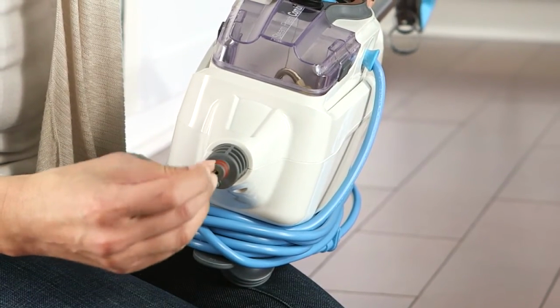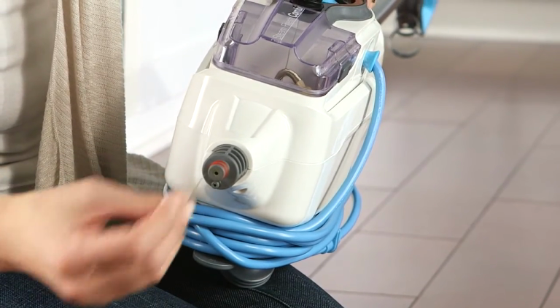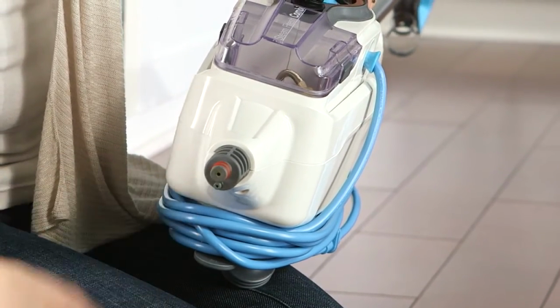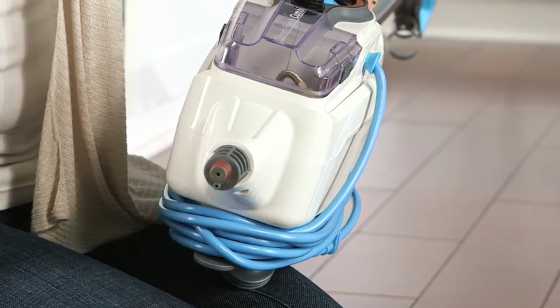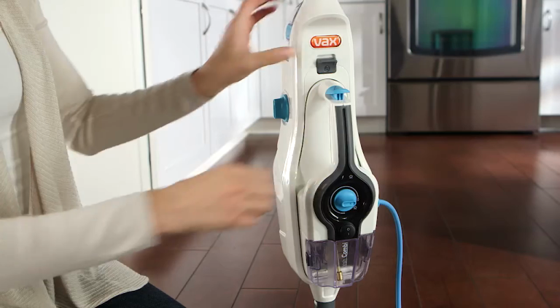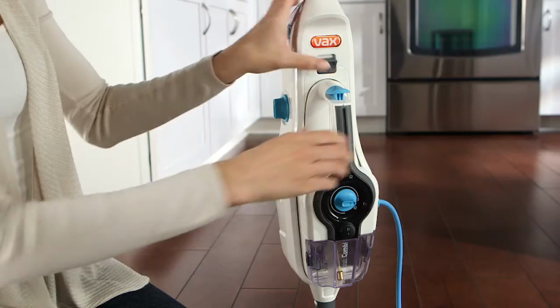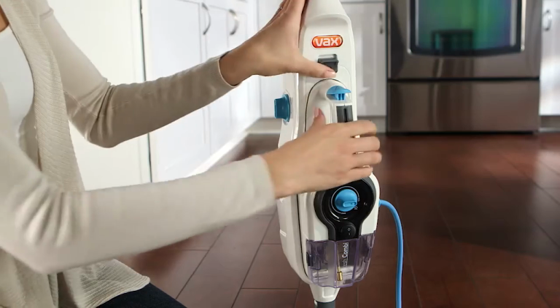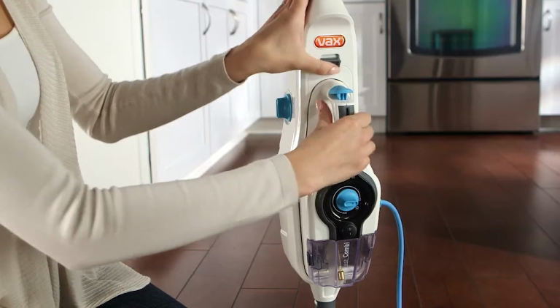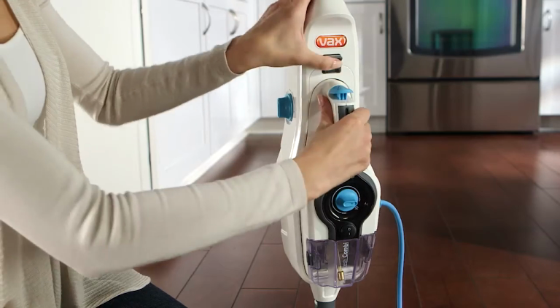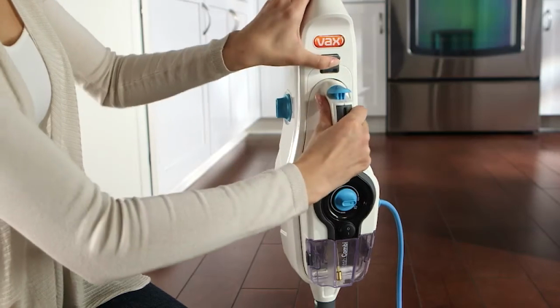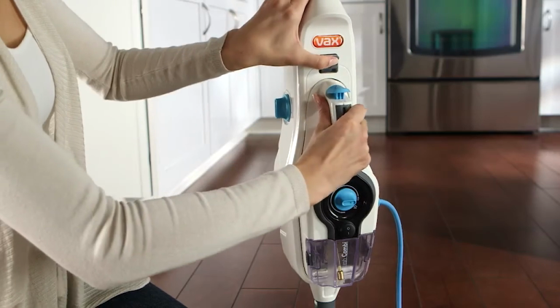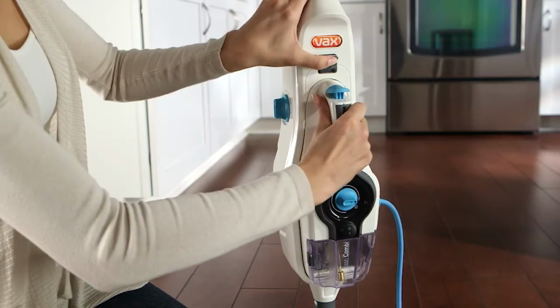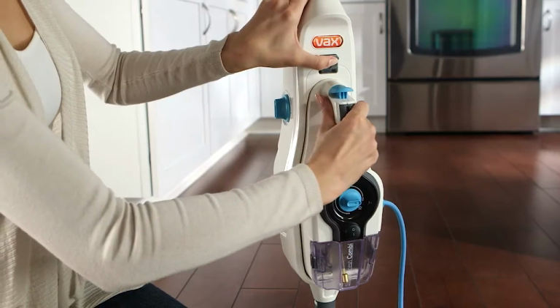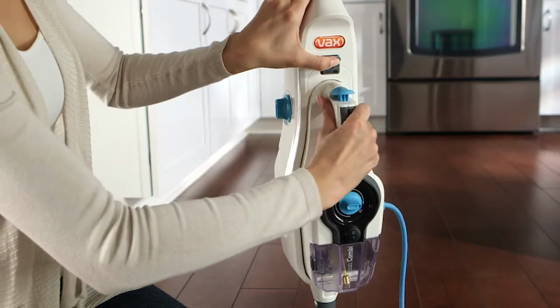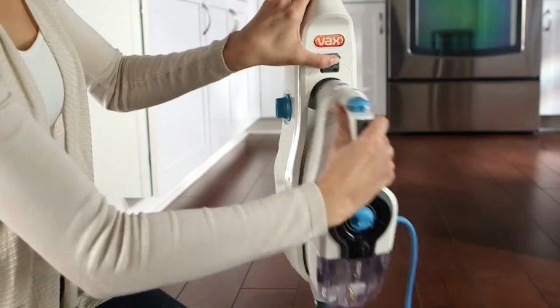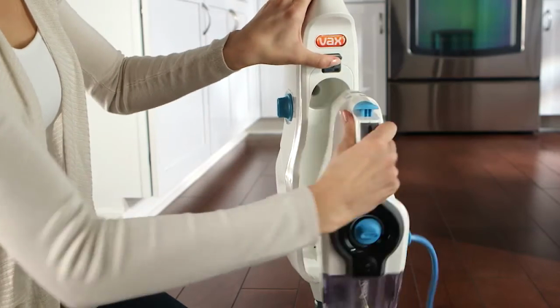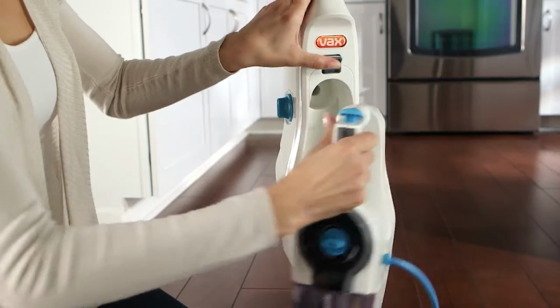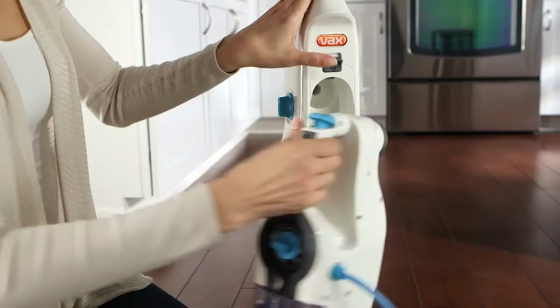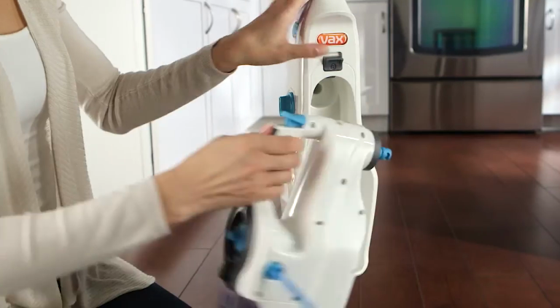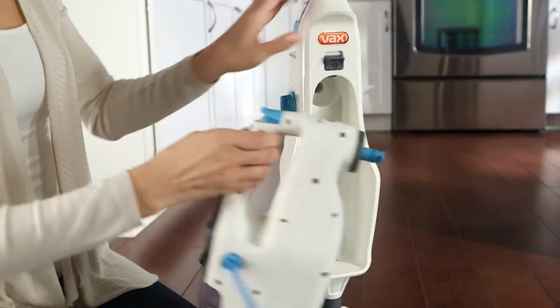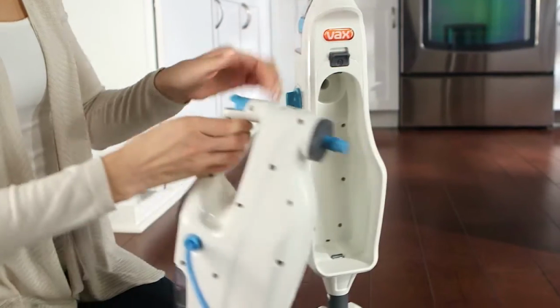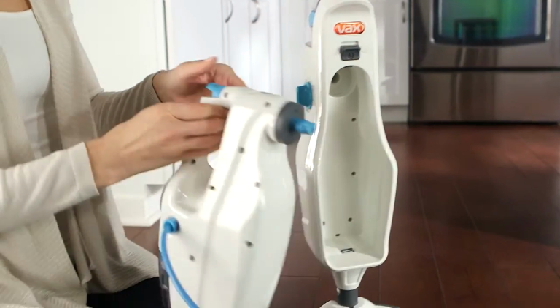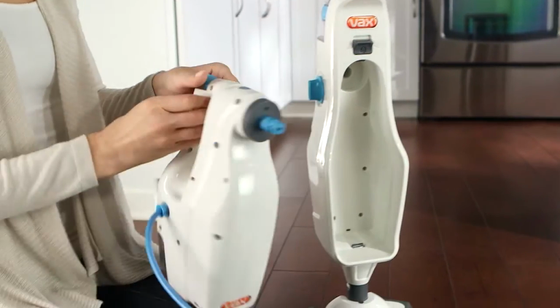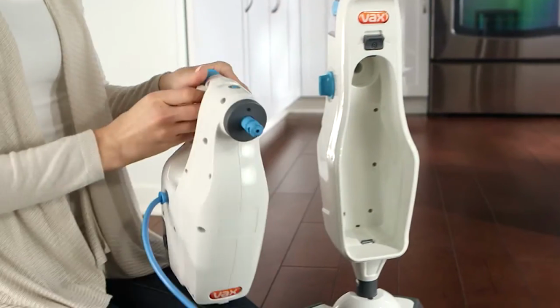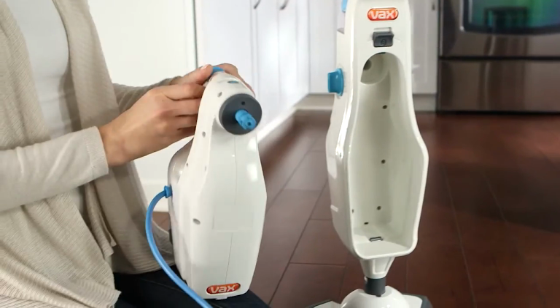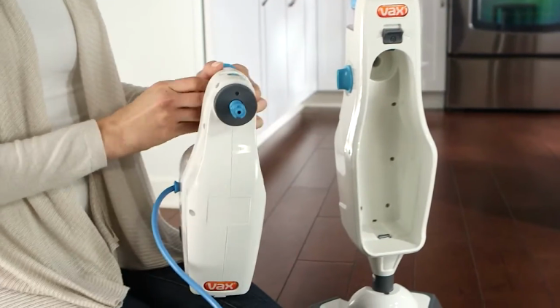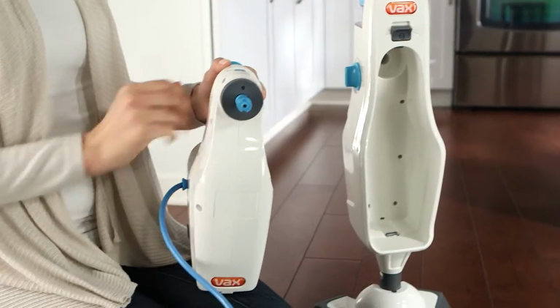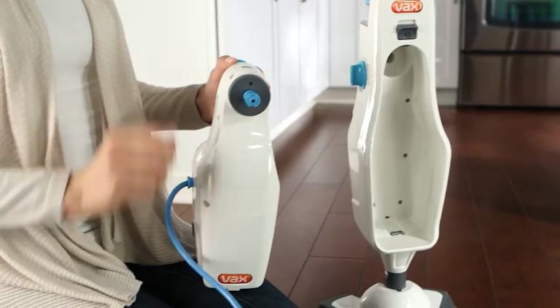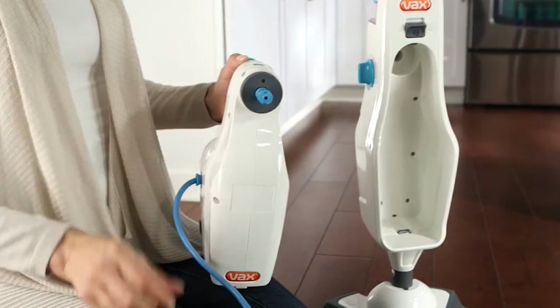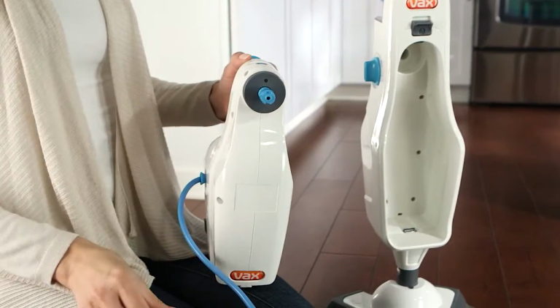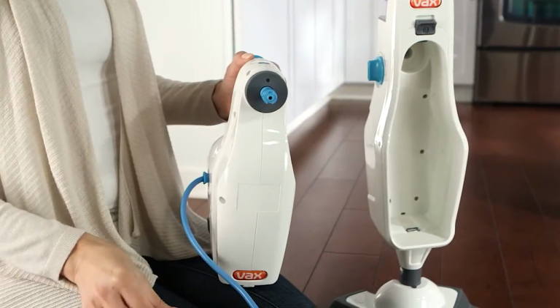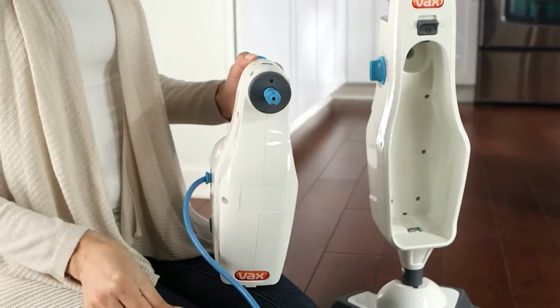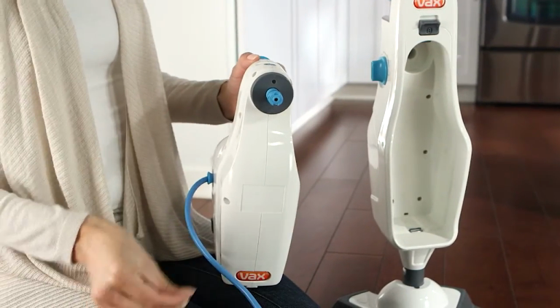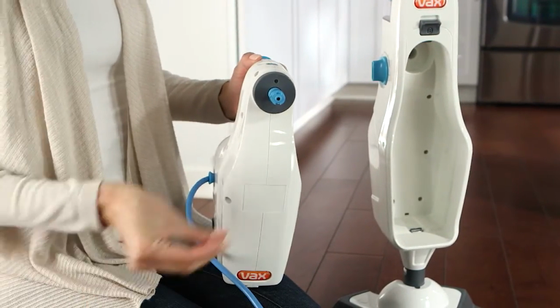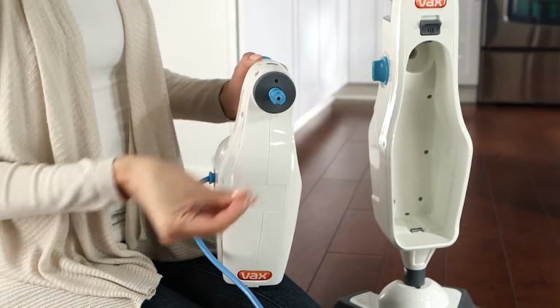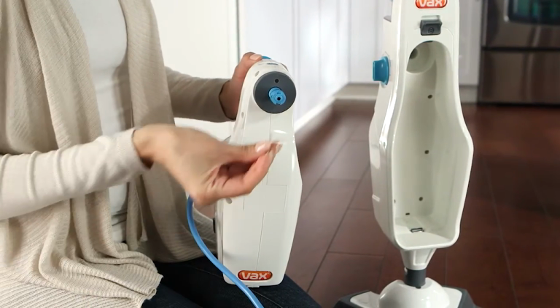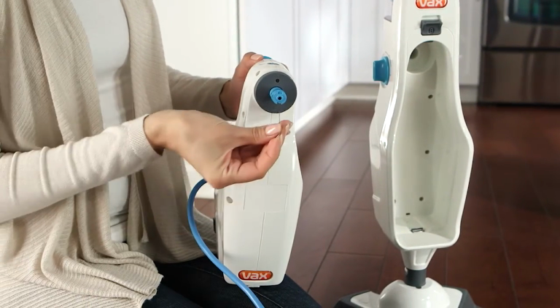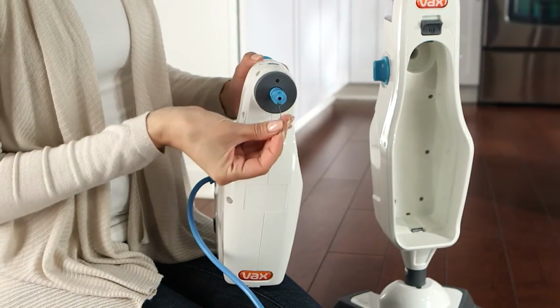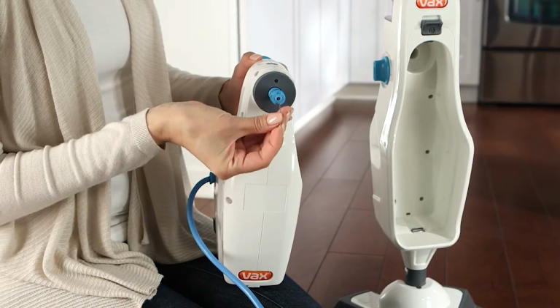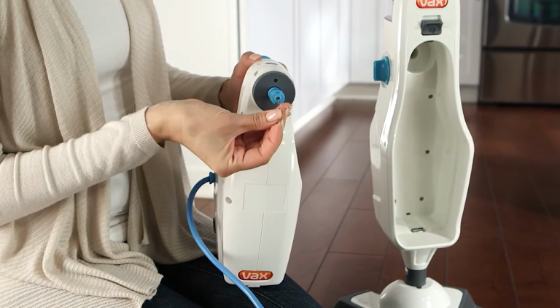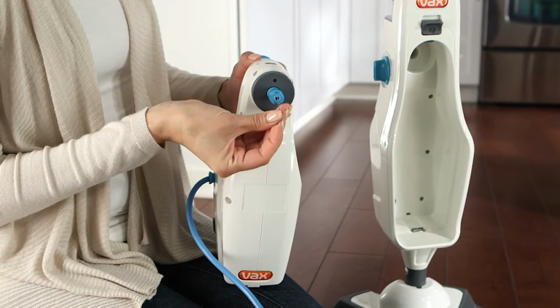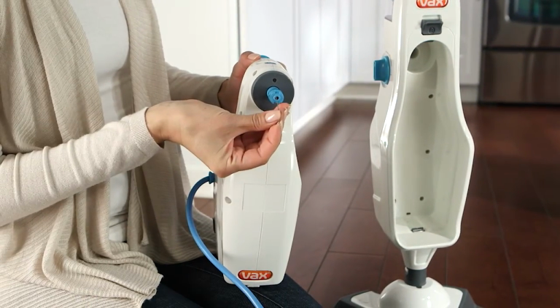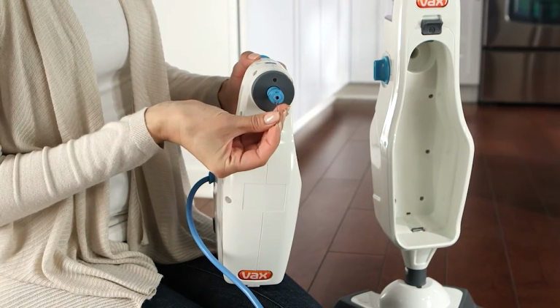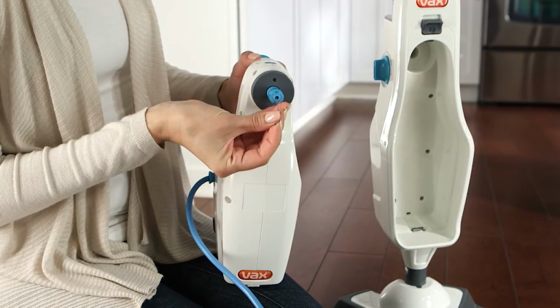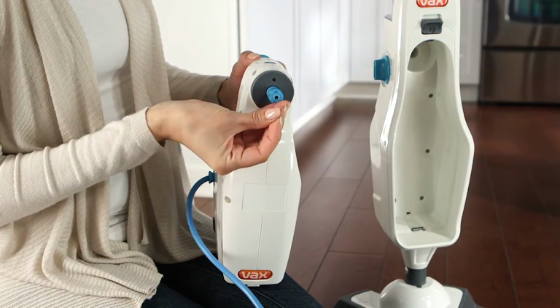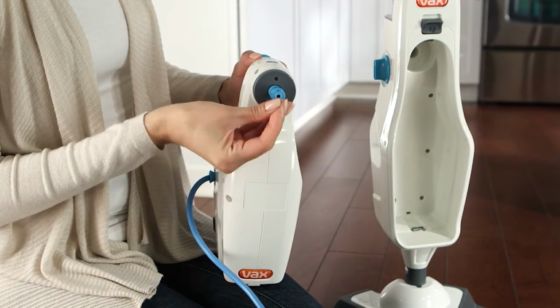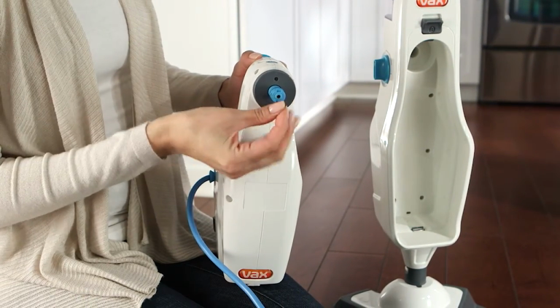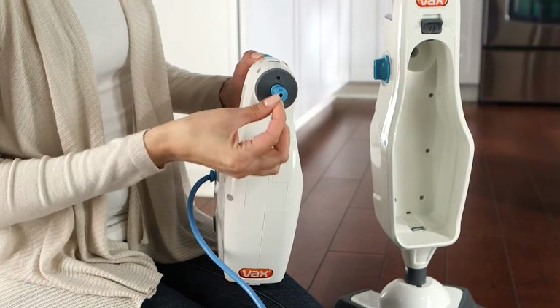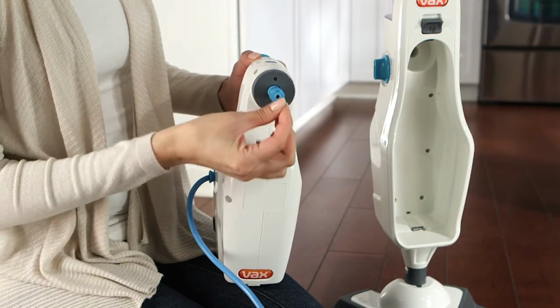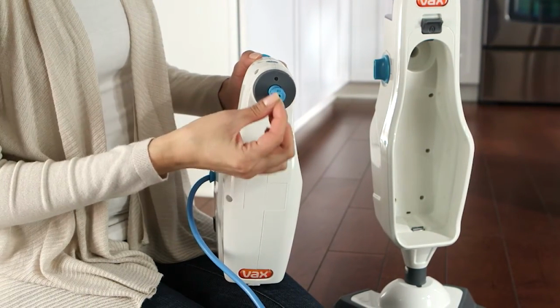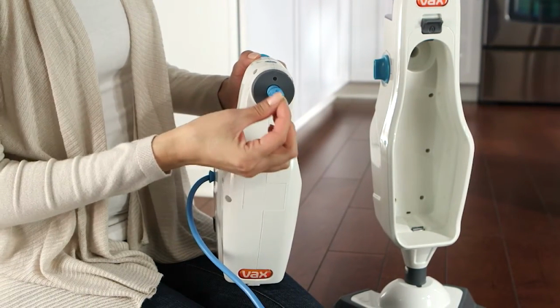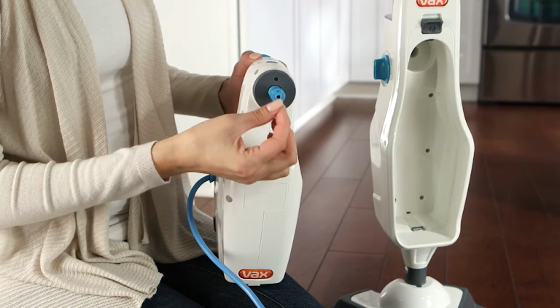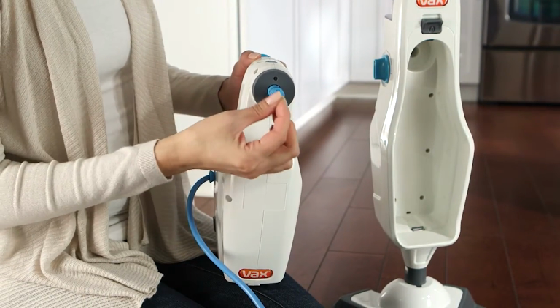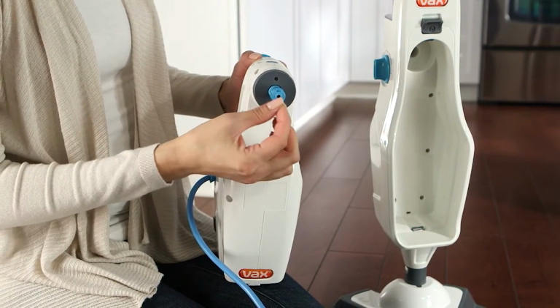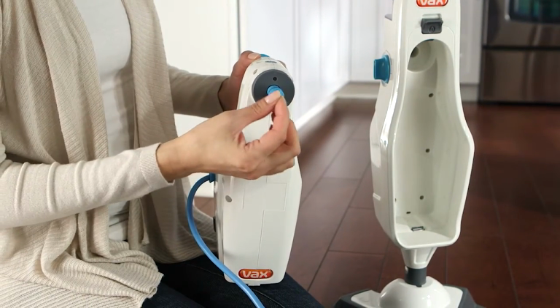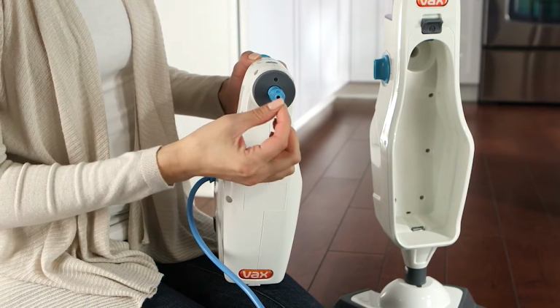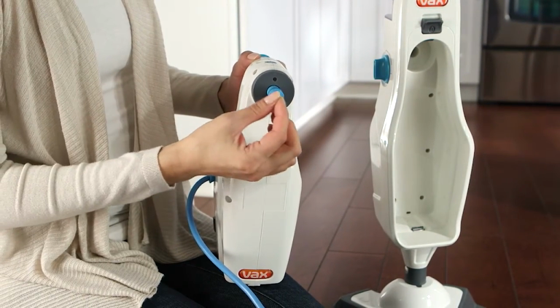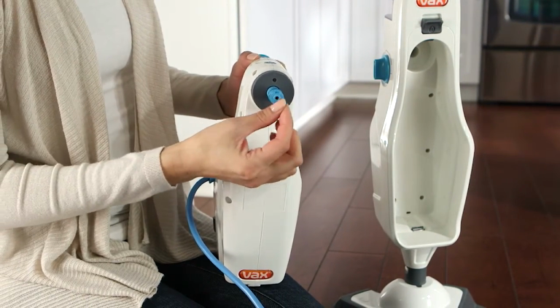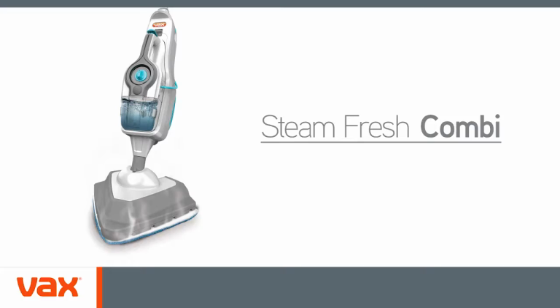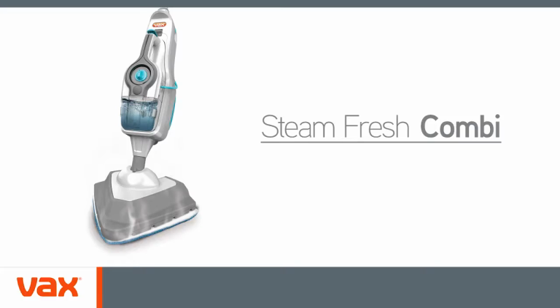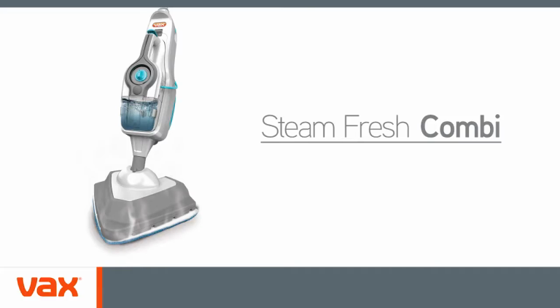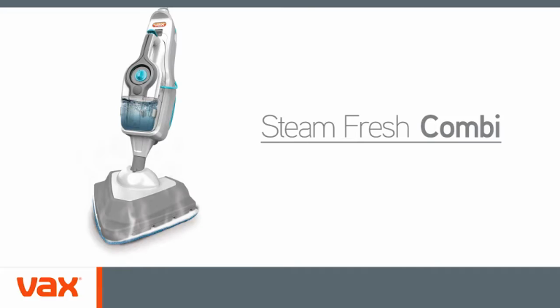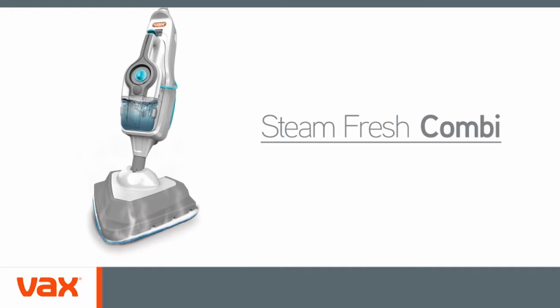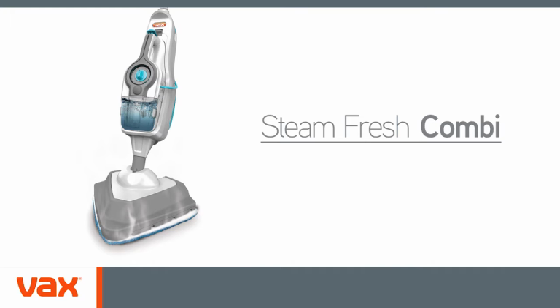One last place to check: remove the handheld and you can clear any blockage from the steam nozzle here.